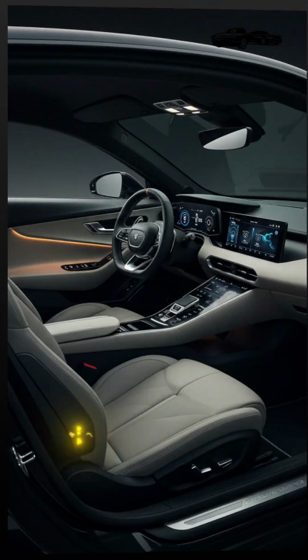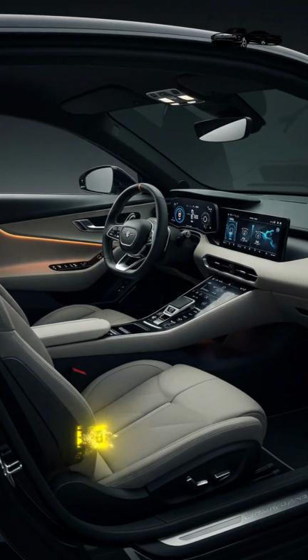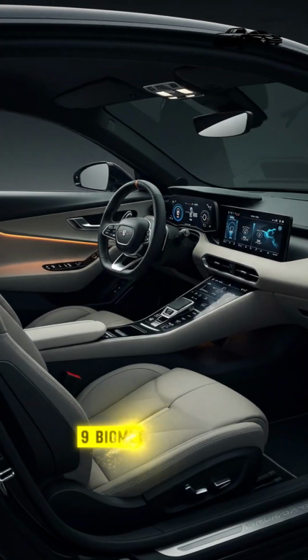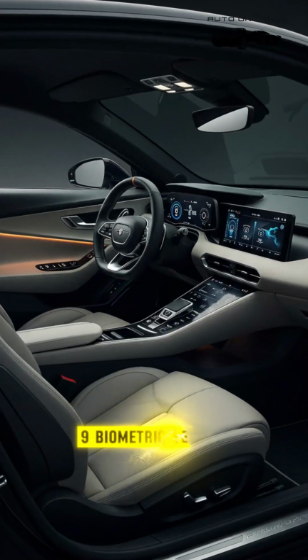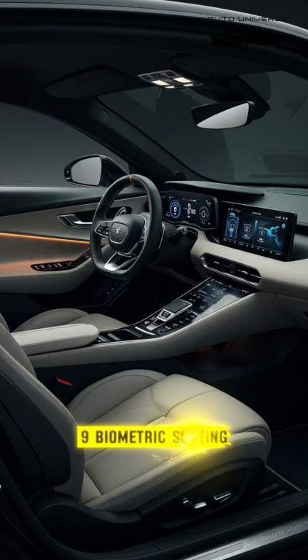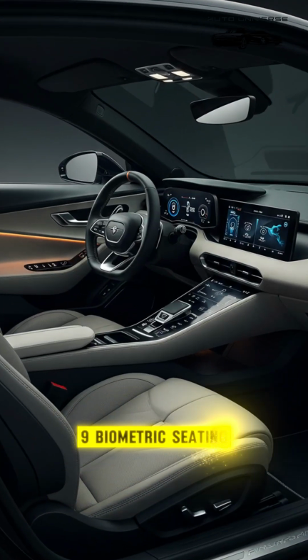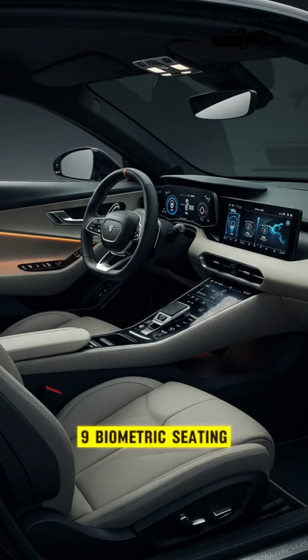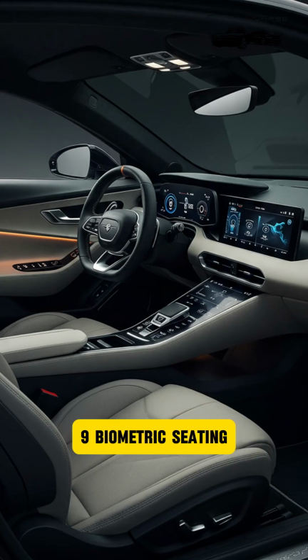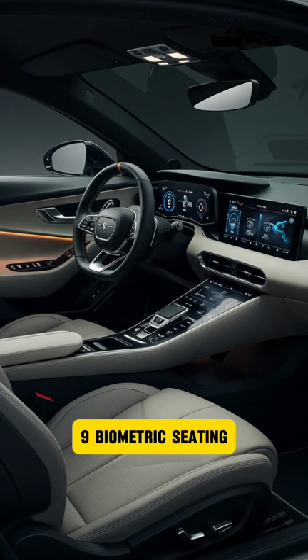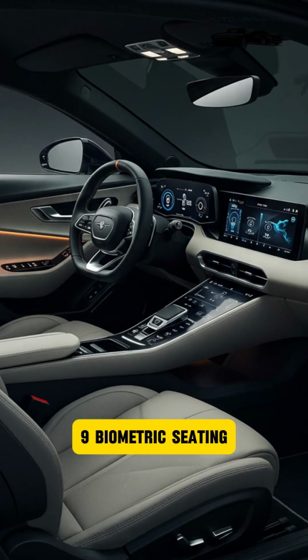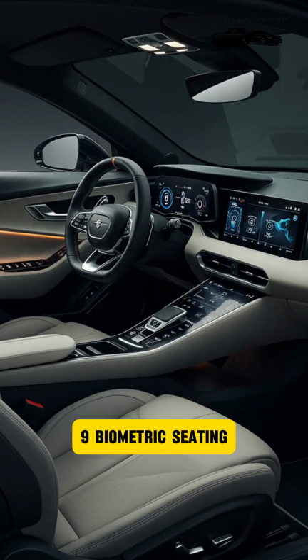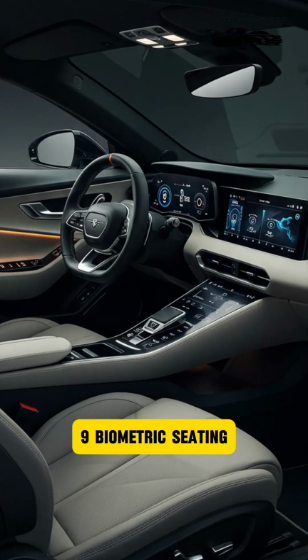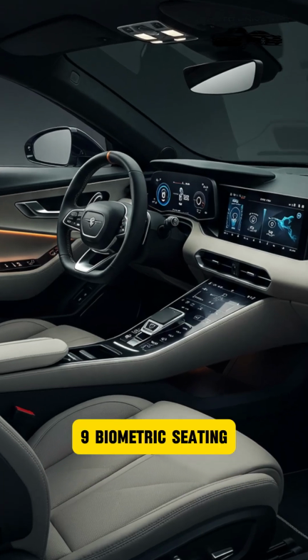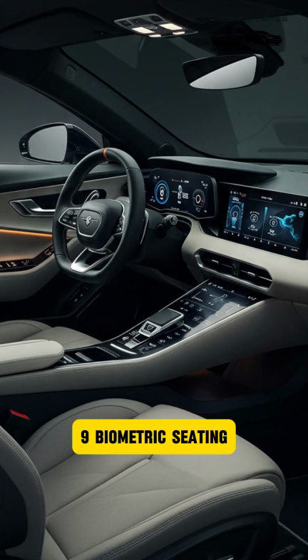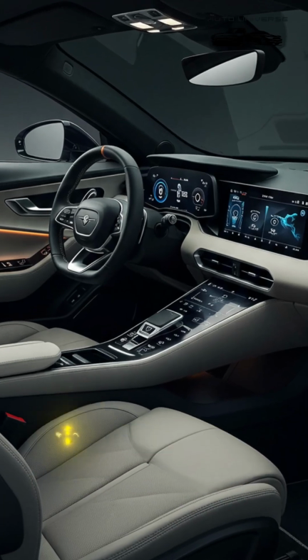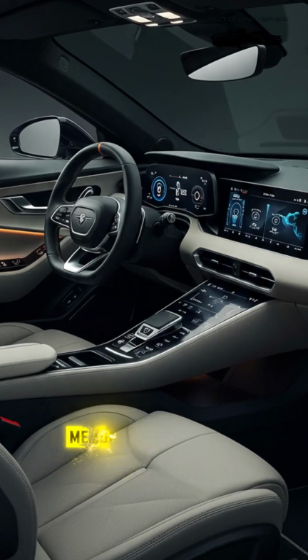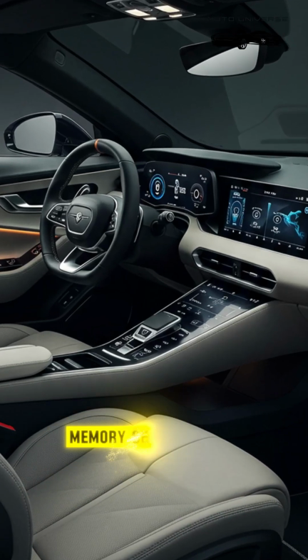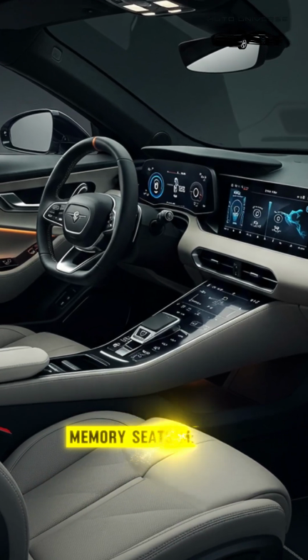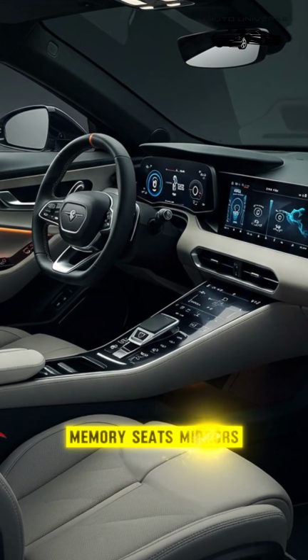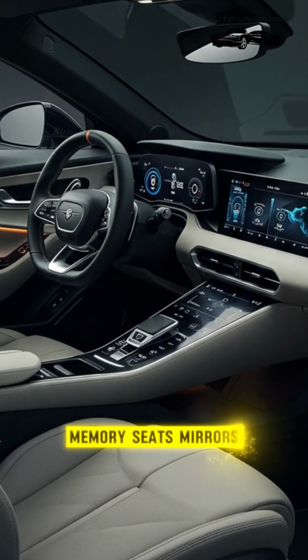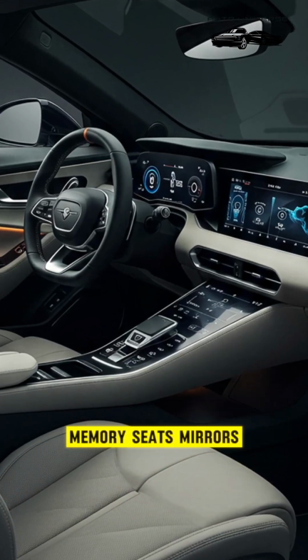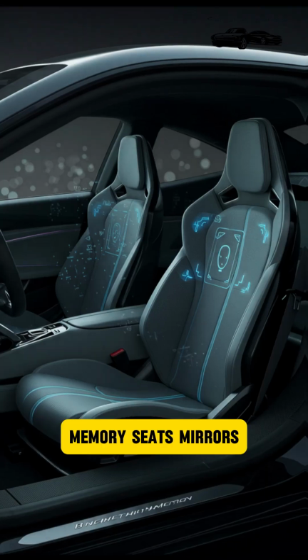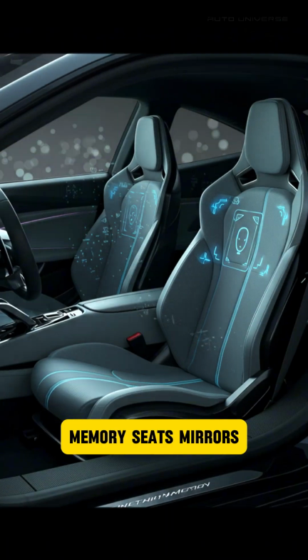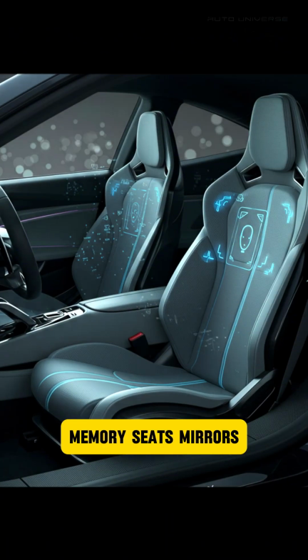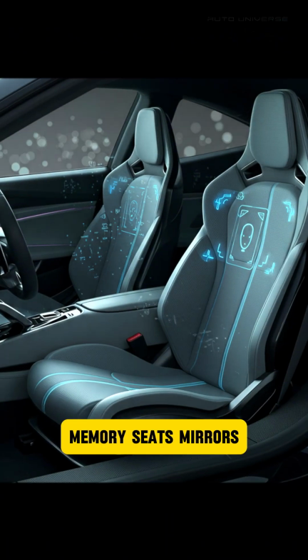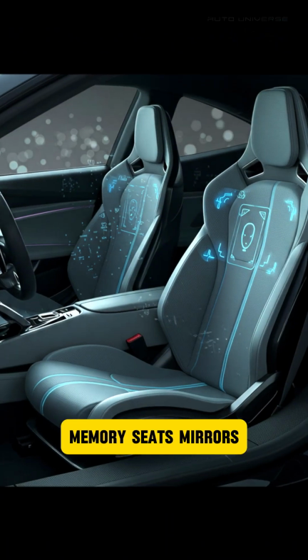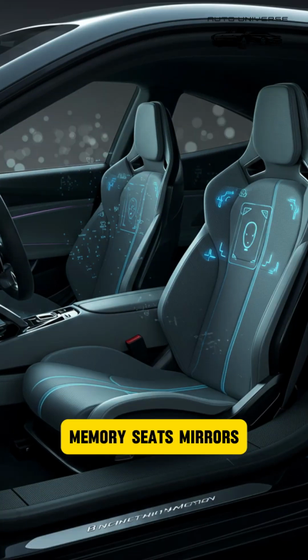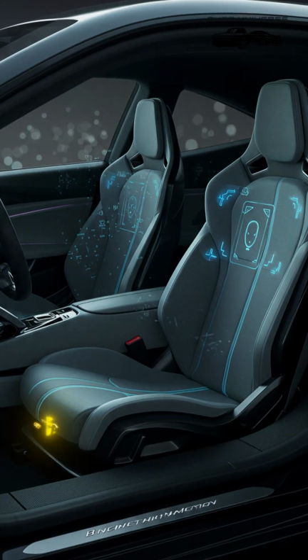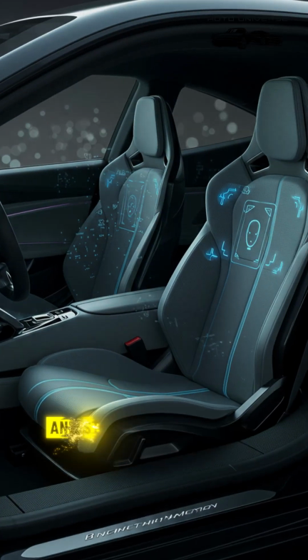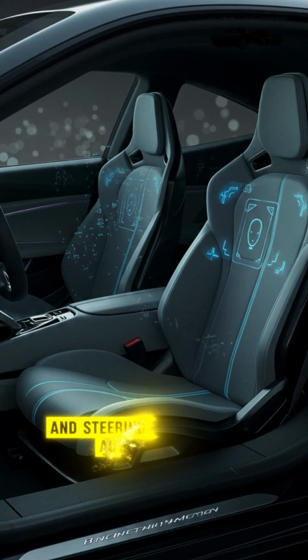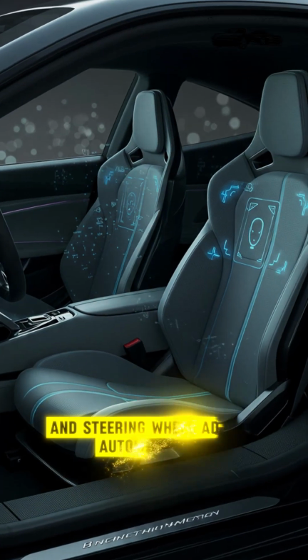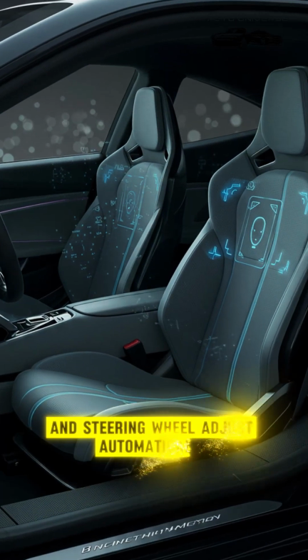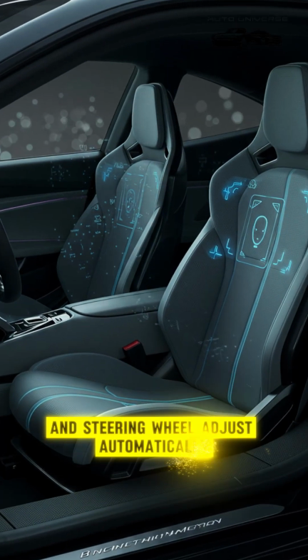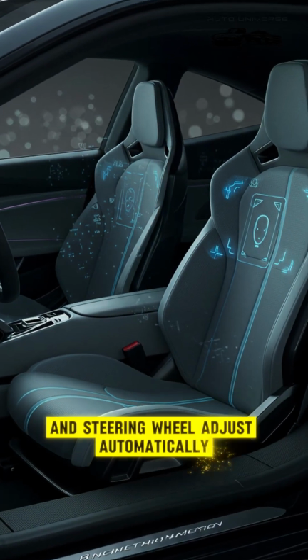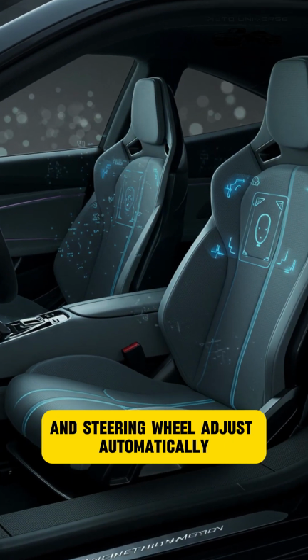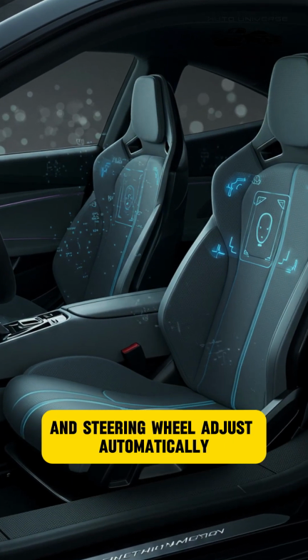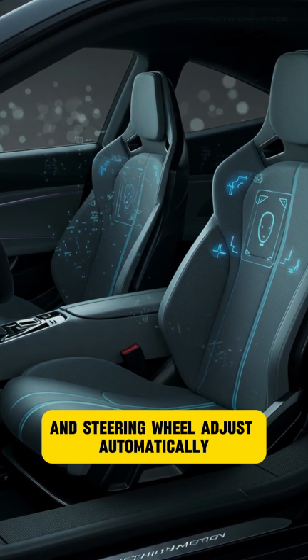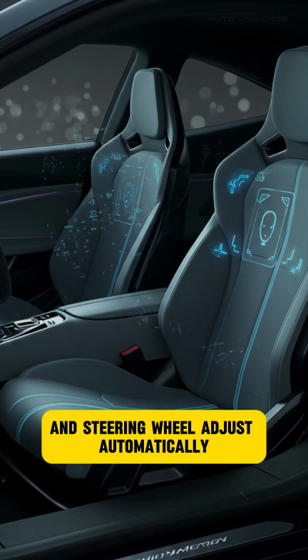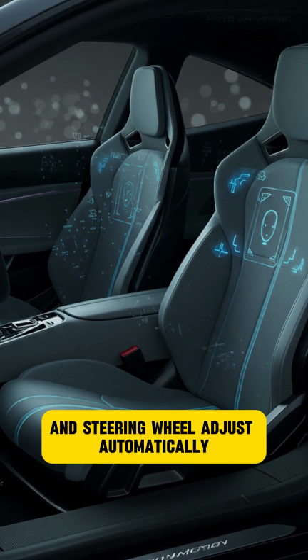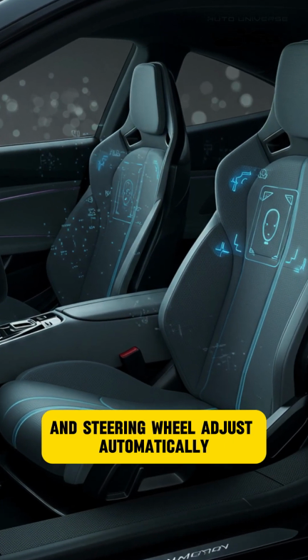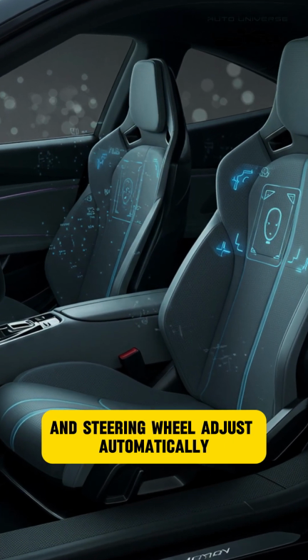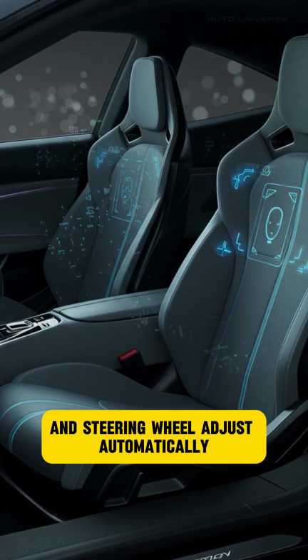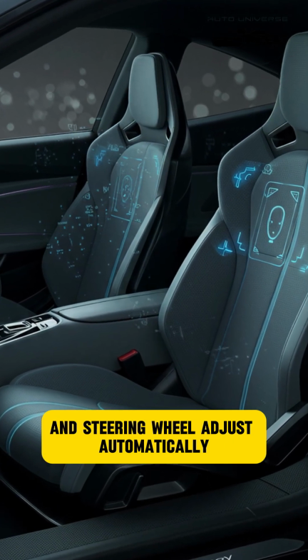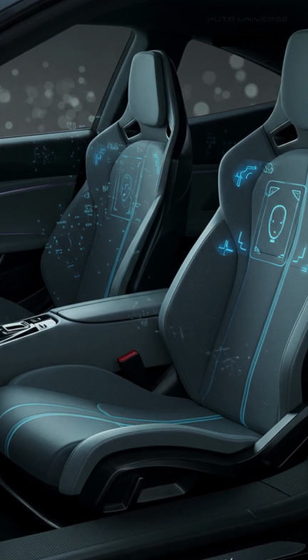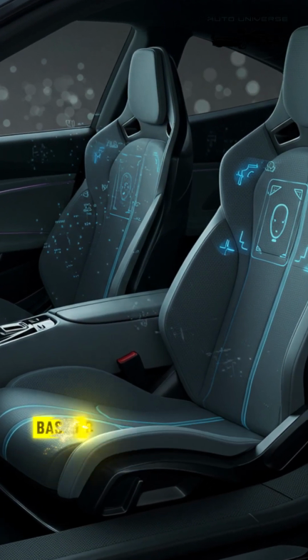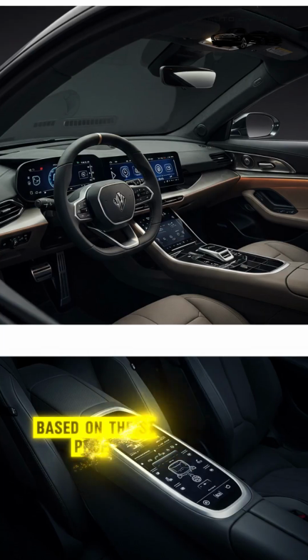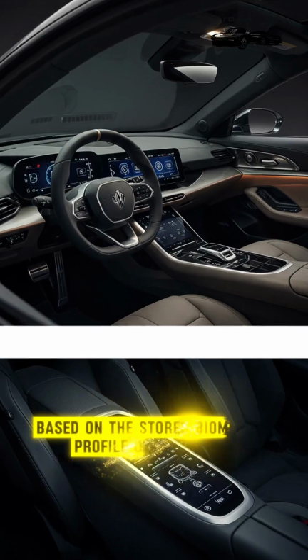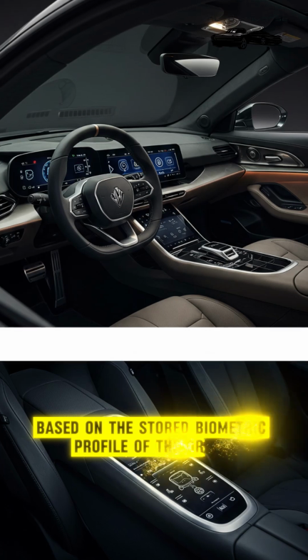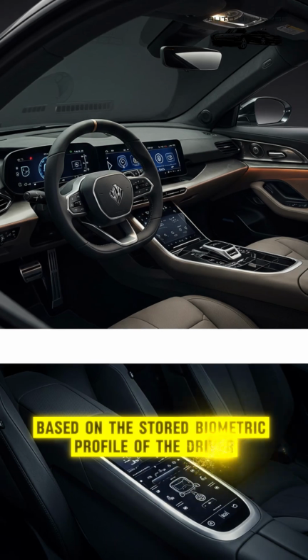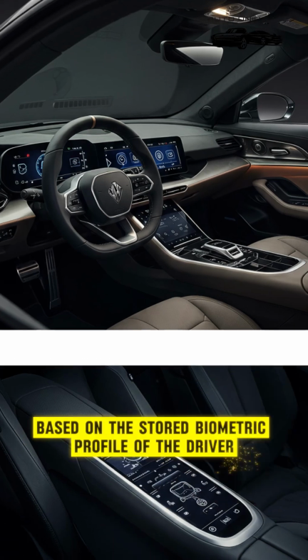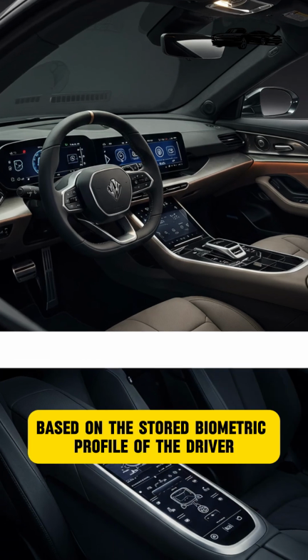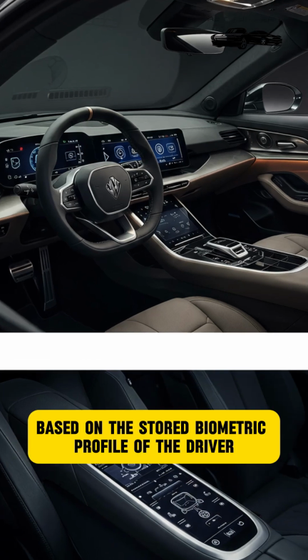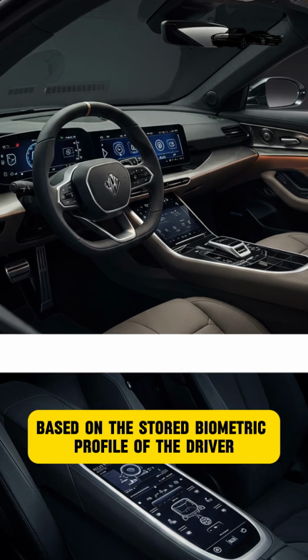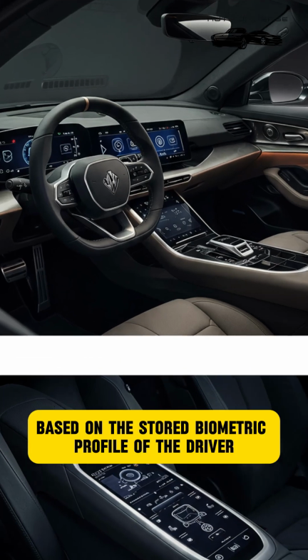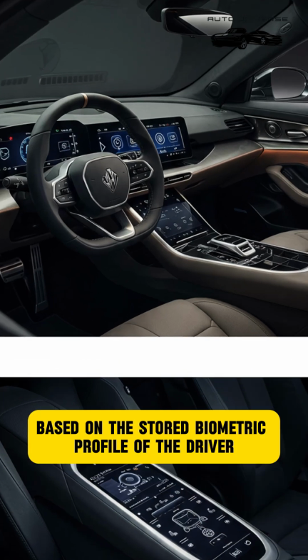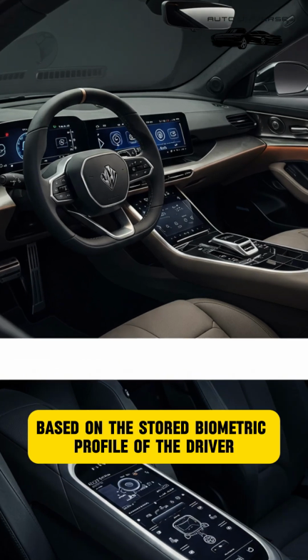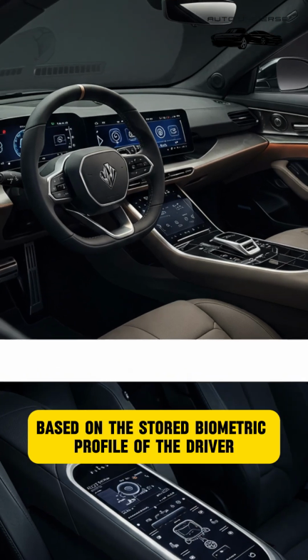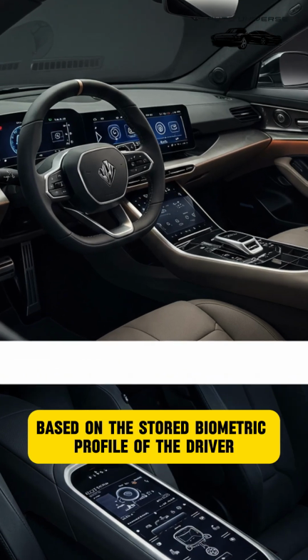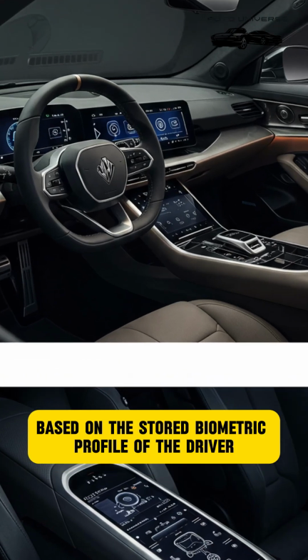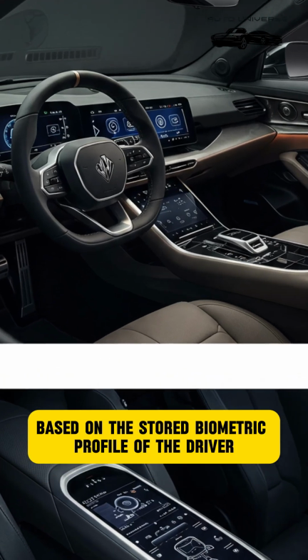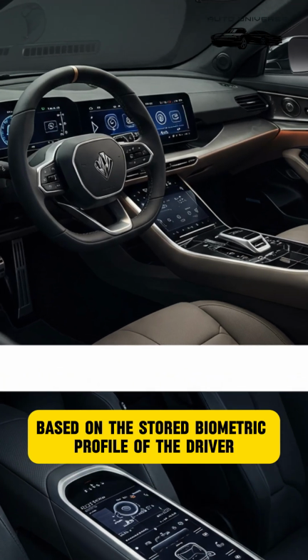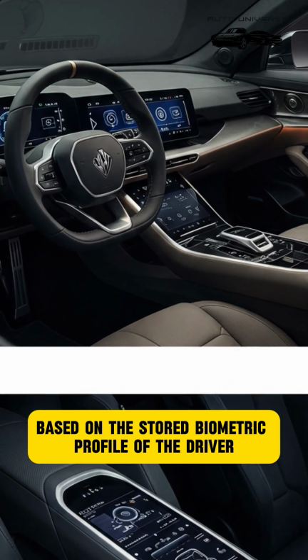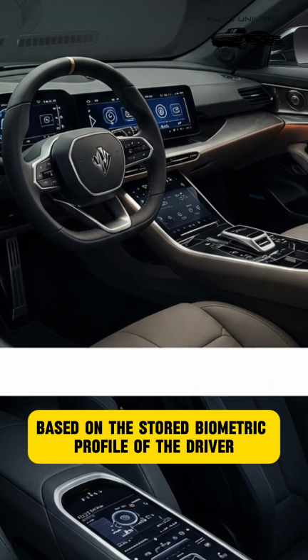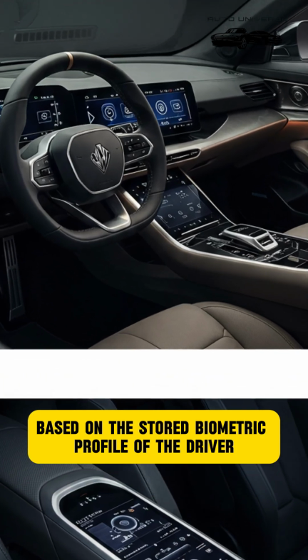Feature 9: Biometric Seating Memory. Seats, mirrors, and steering will adjust automatically based on the stored biometric profile of the driver.